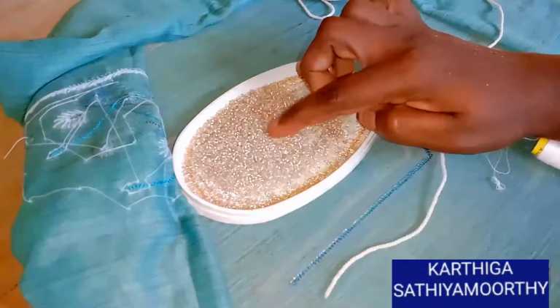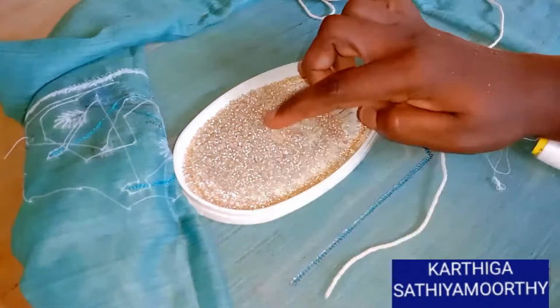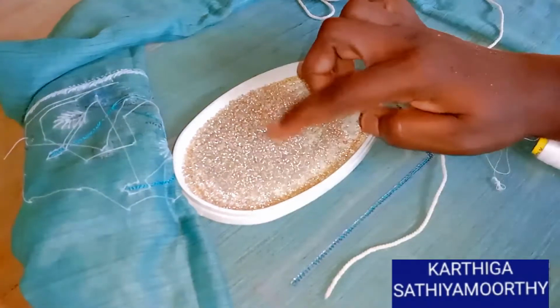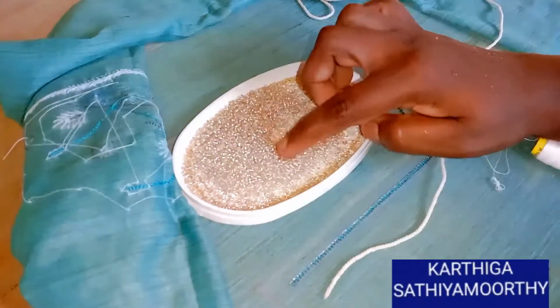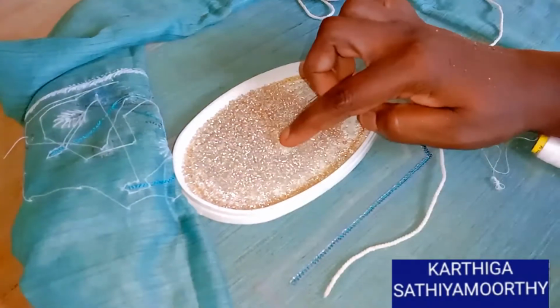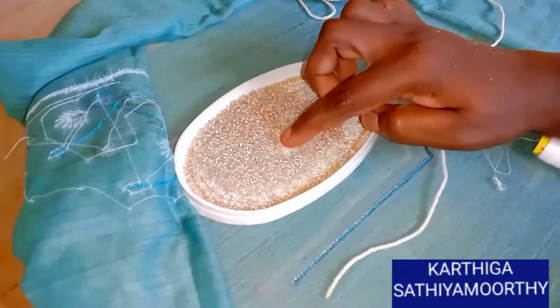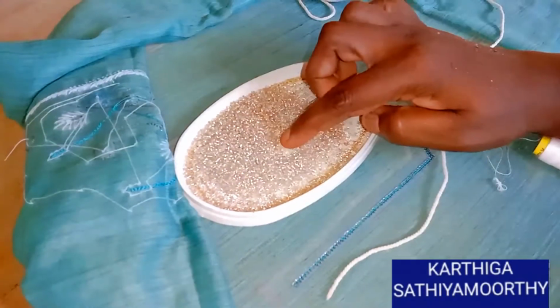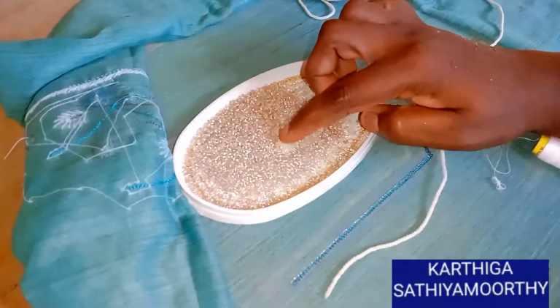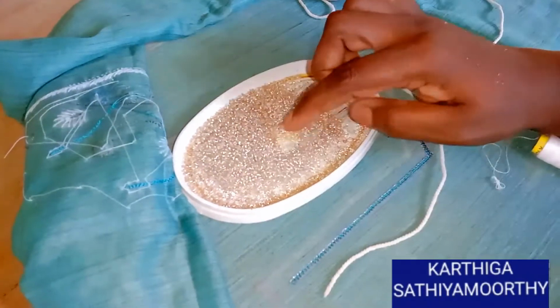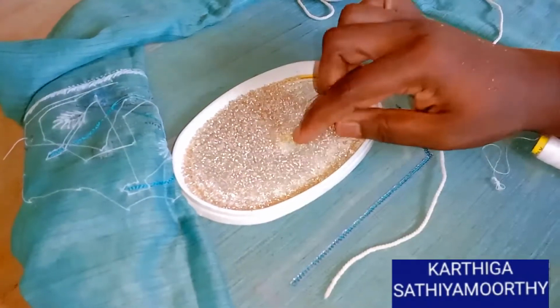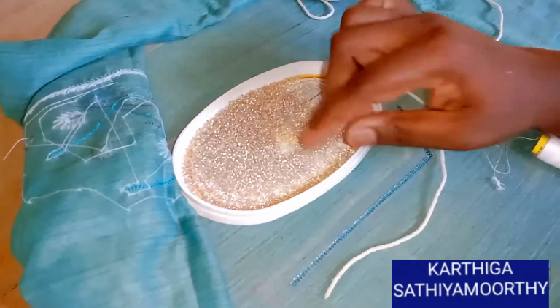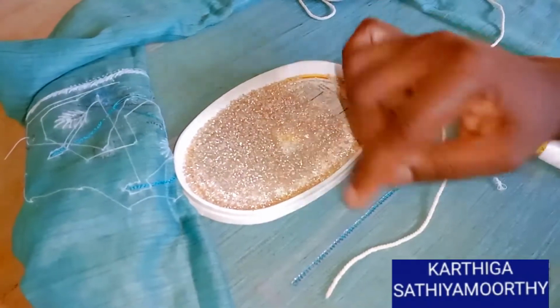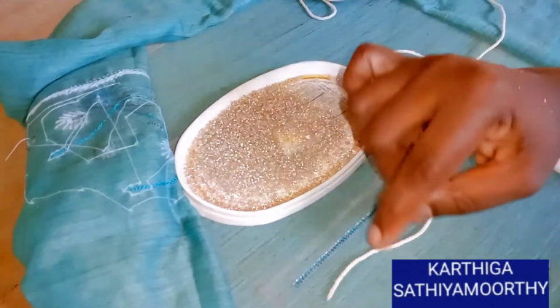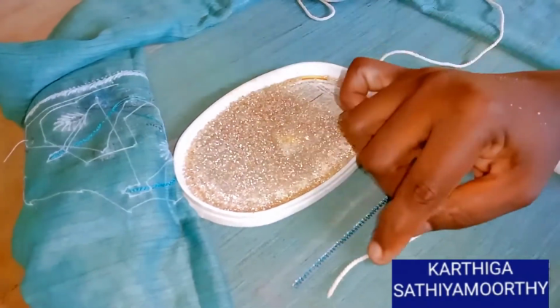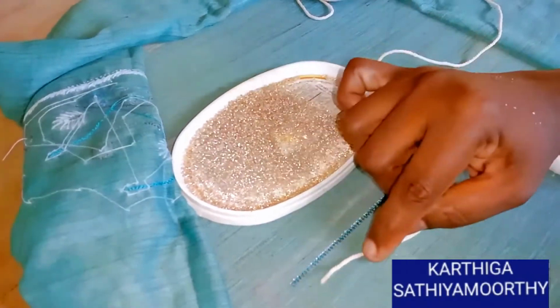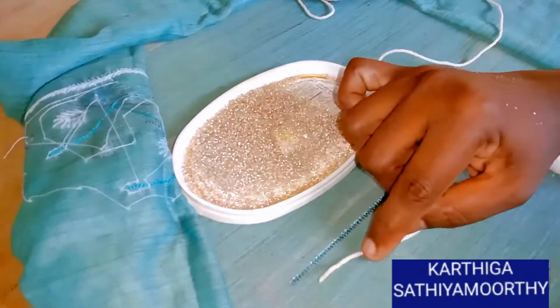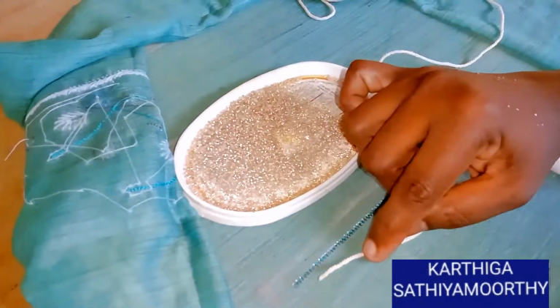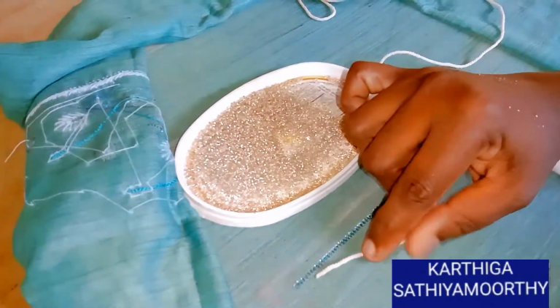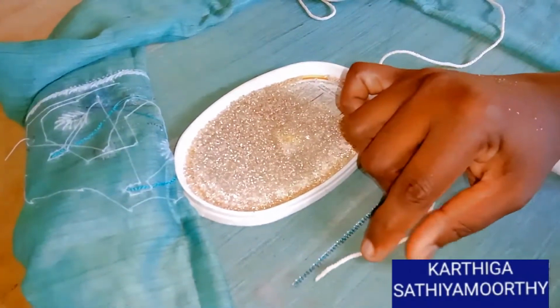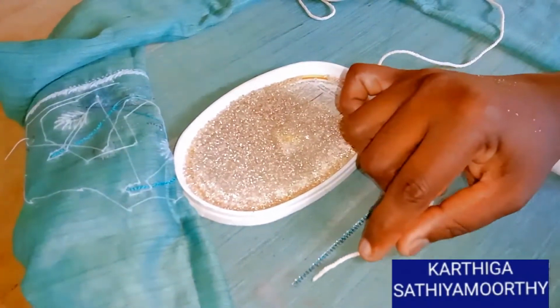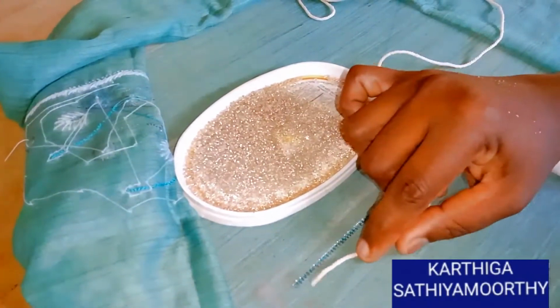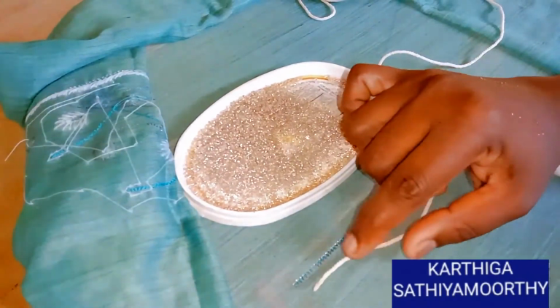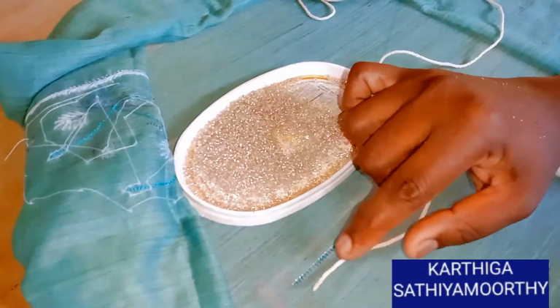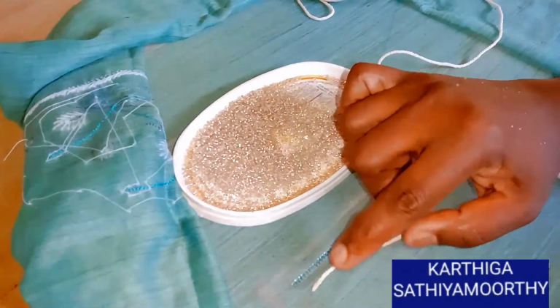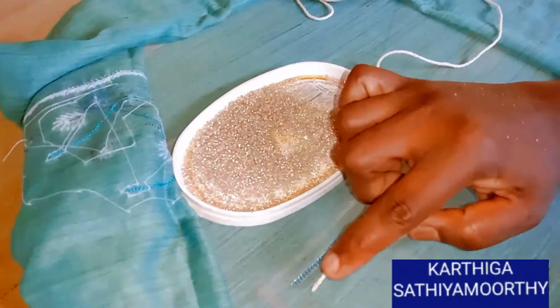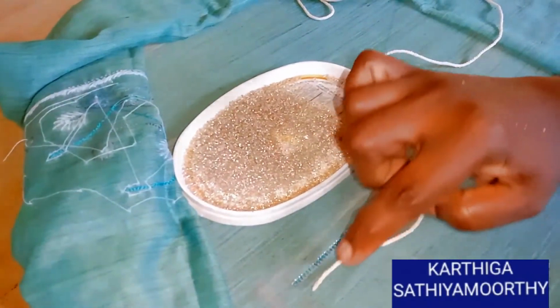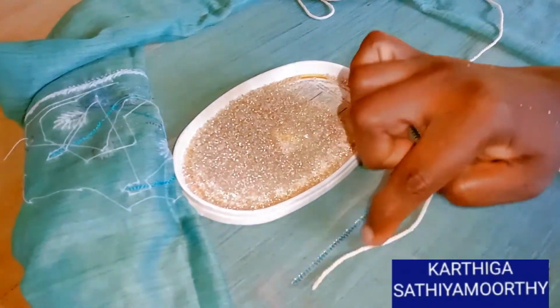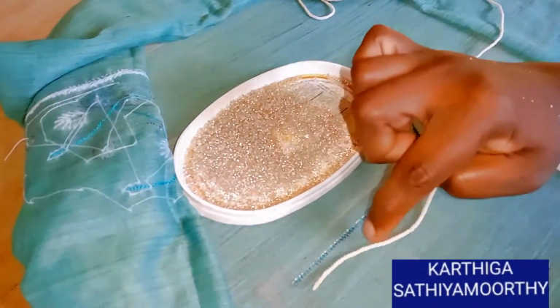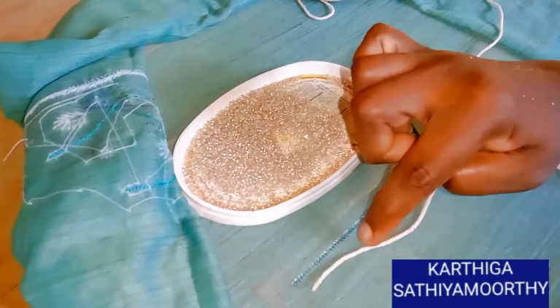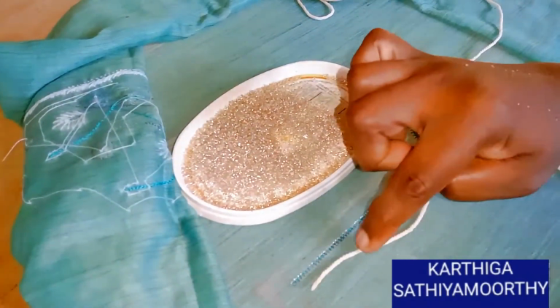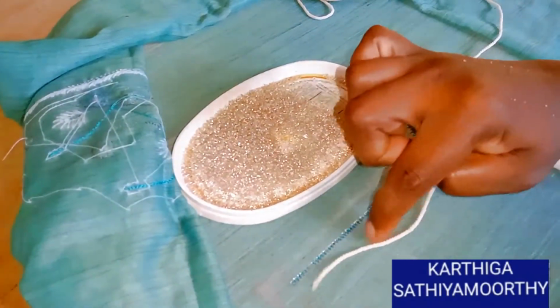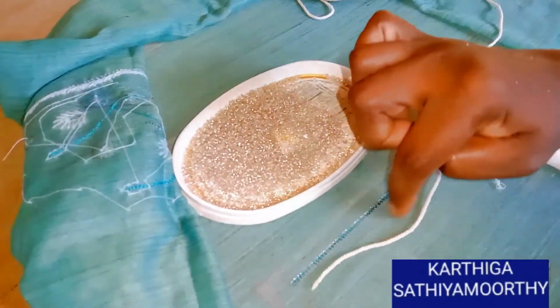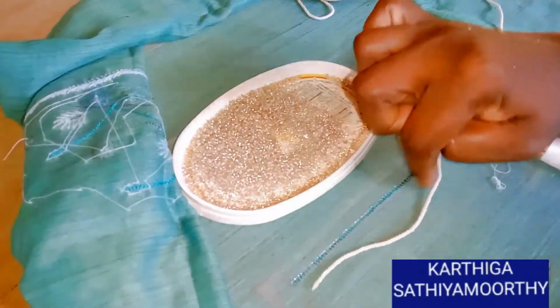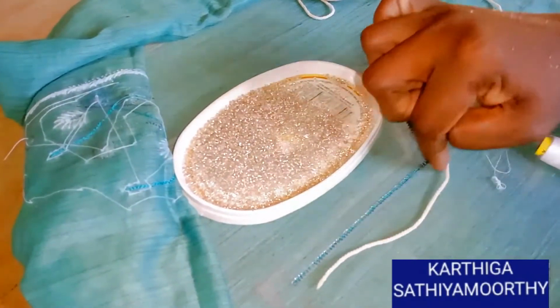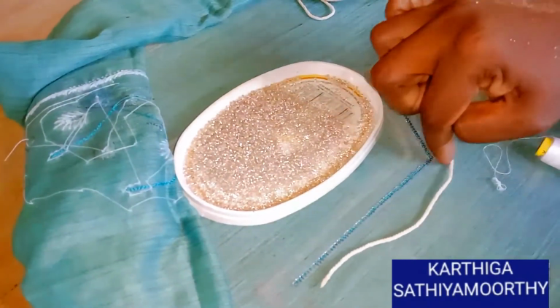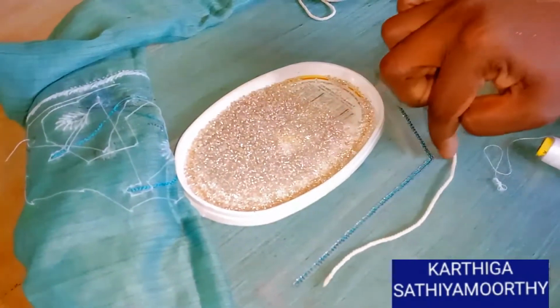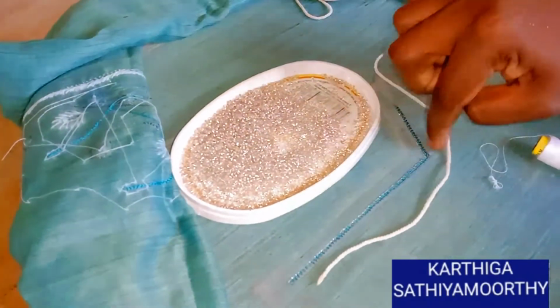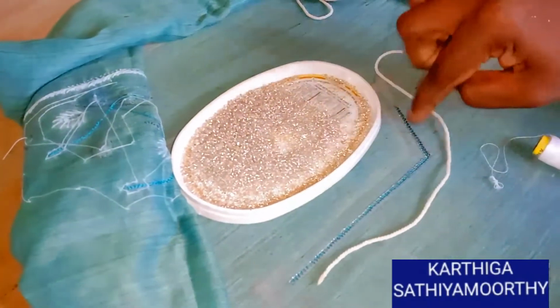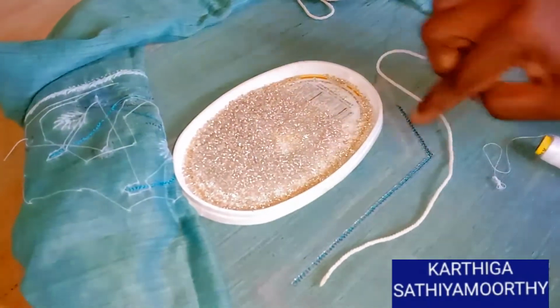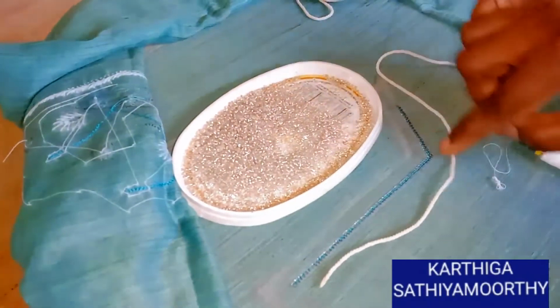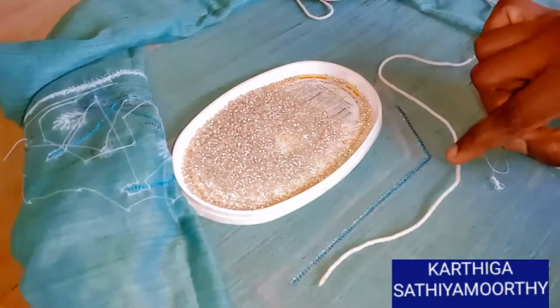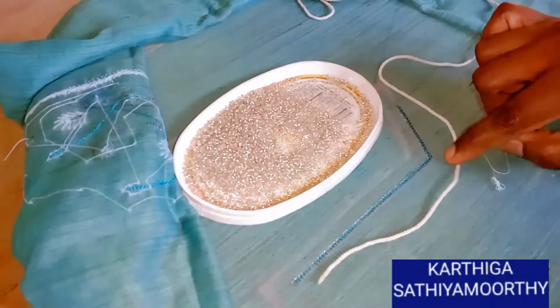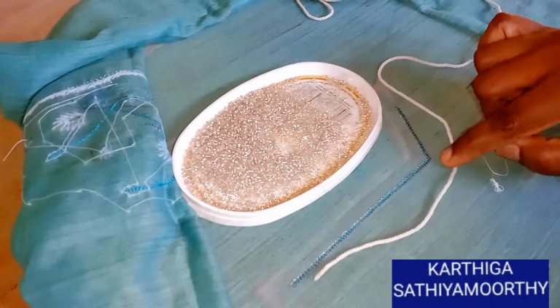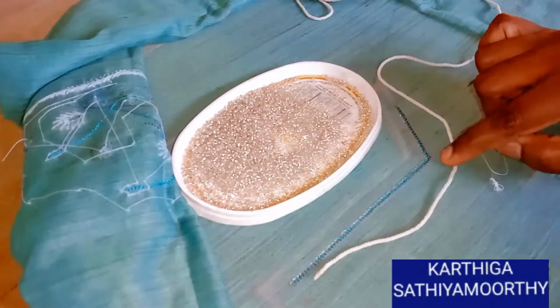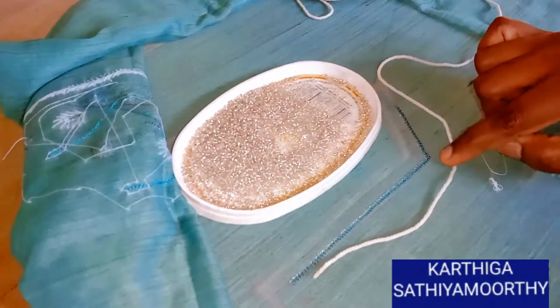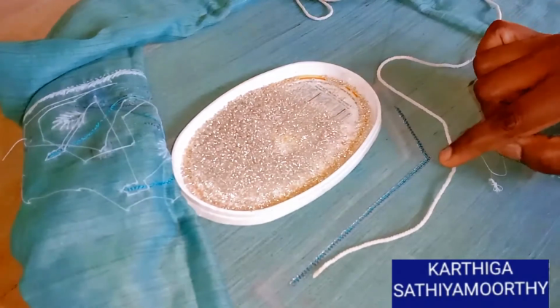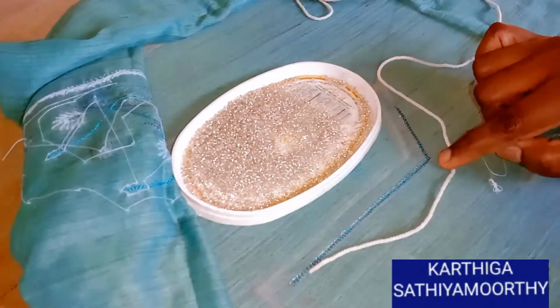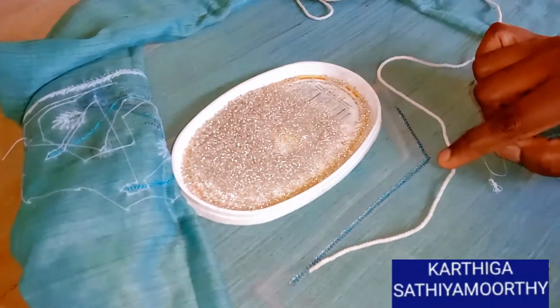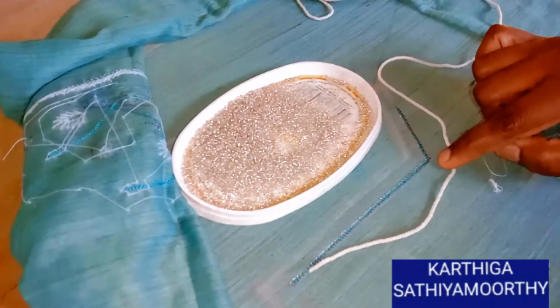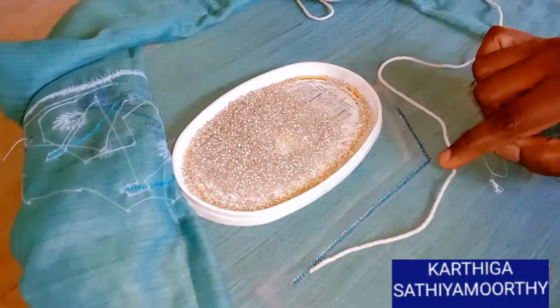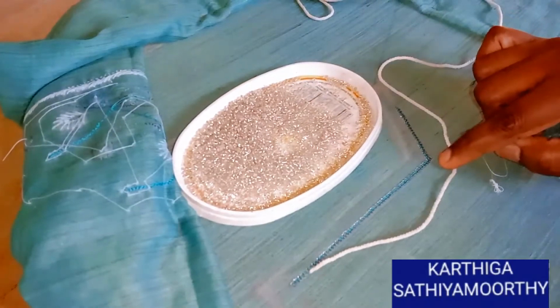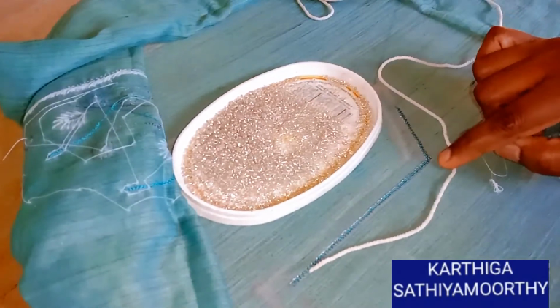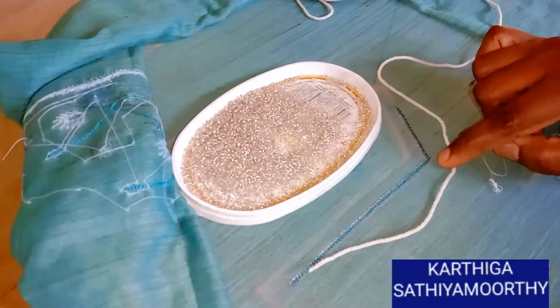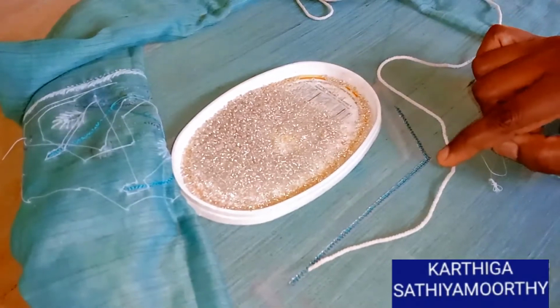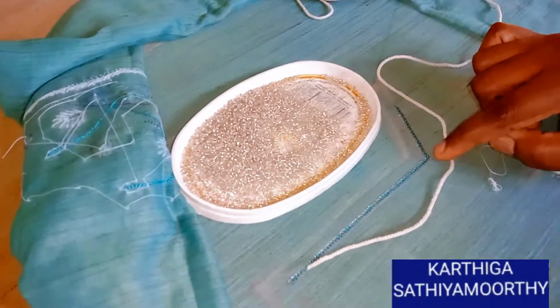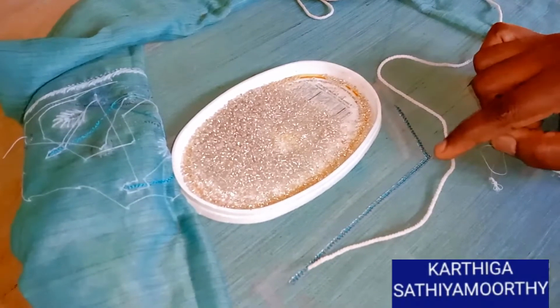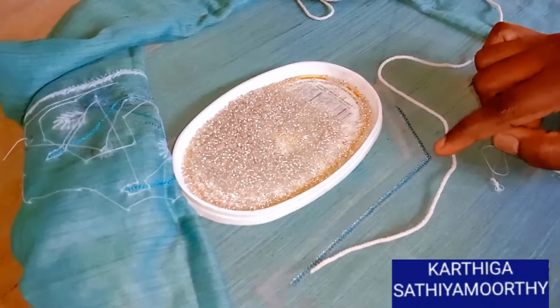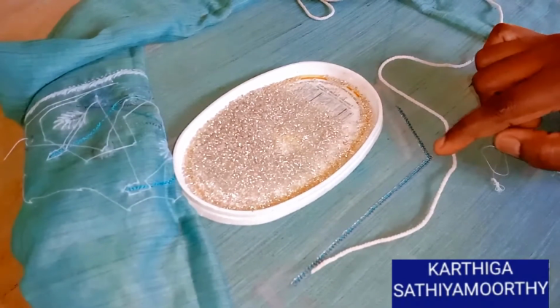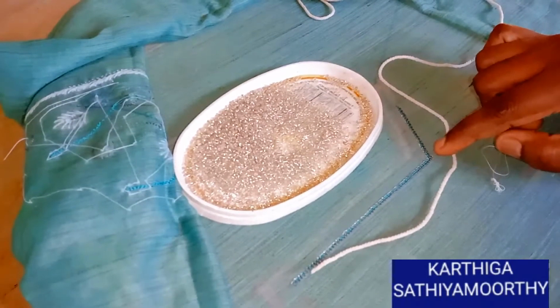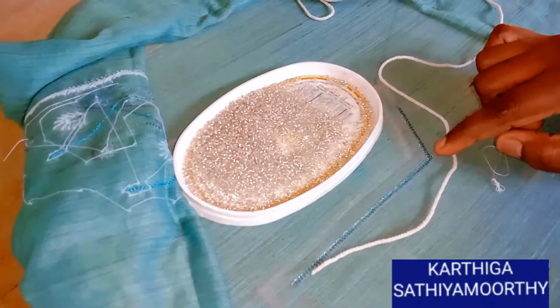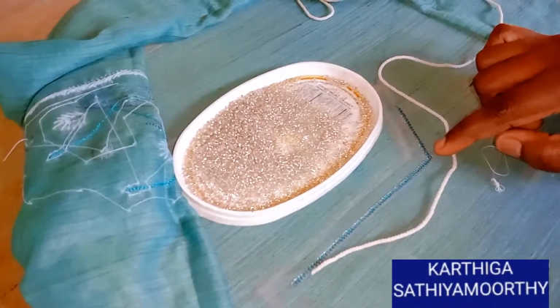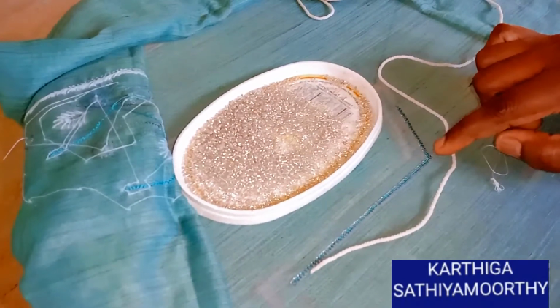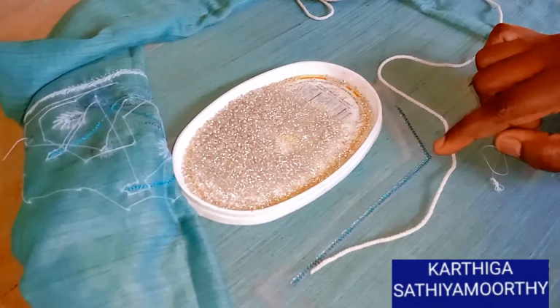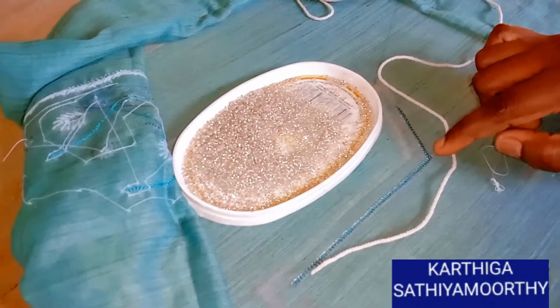If you want to use the thread of sugar bead, I will use that thread. This diamond neck will be cut and stitch the thread.